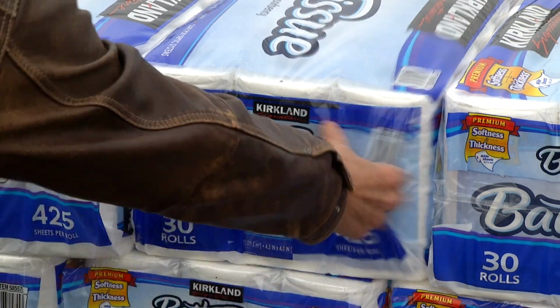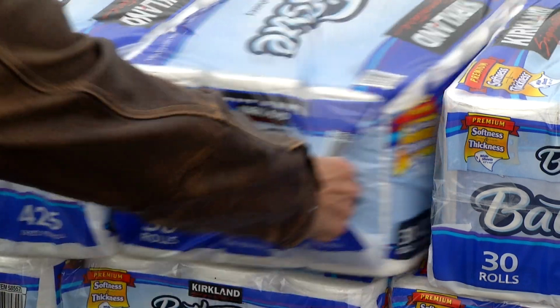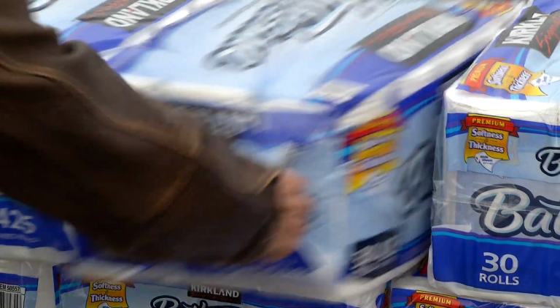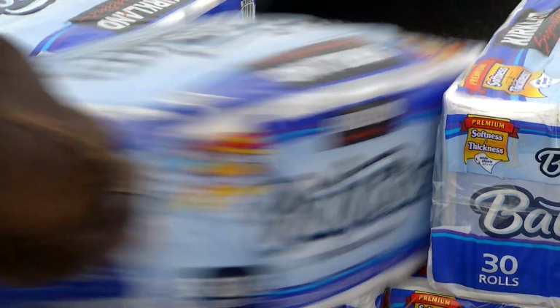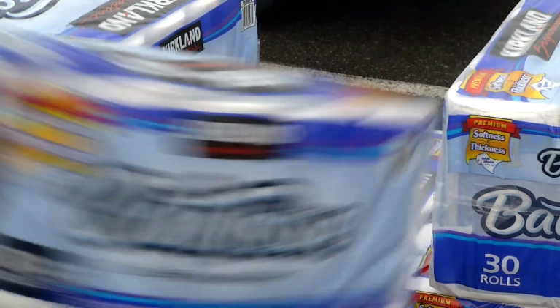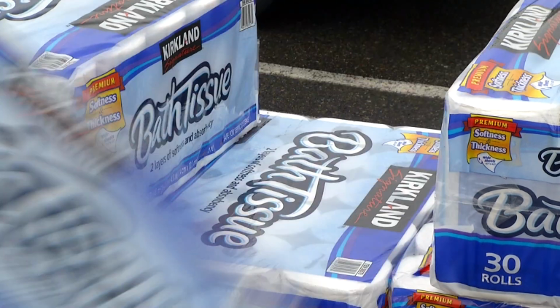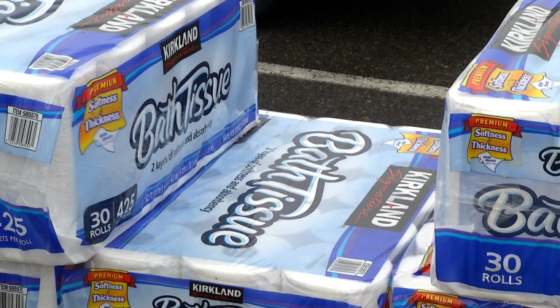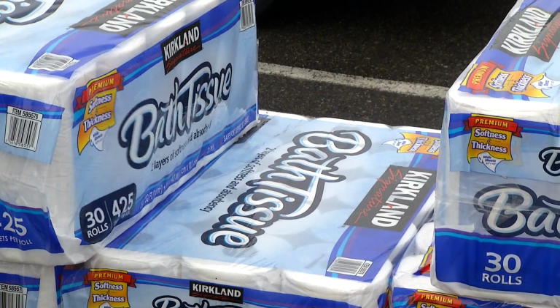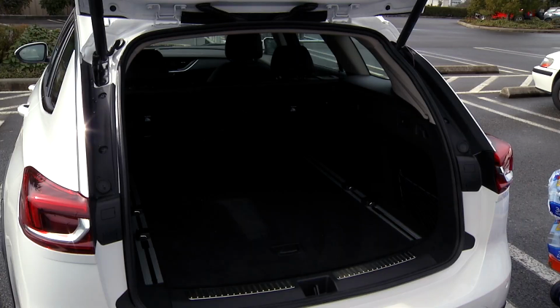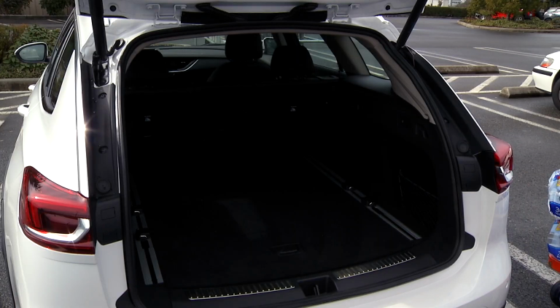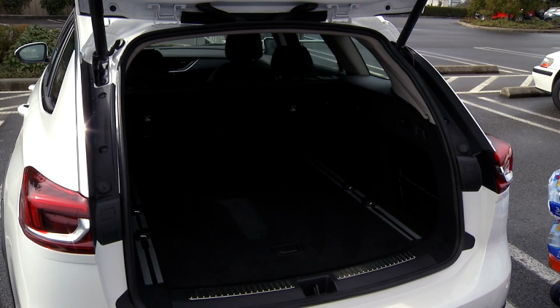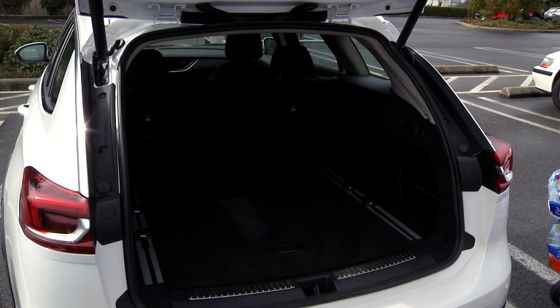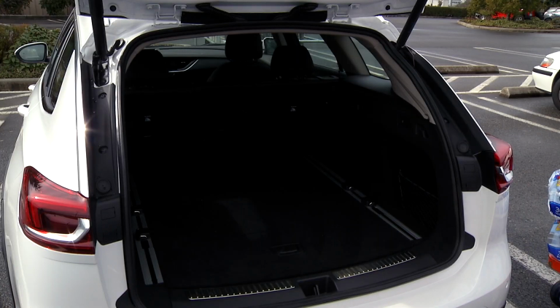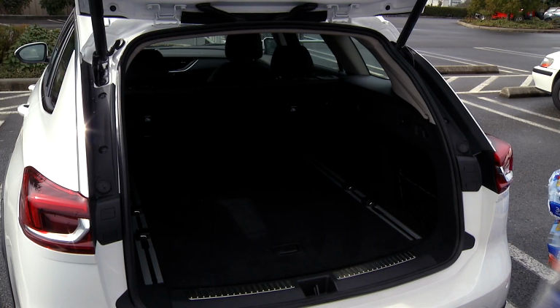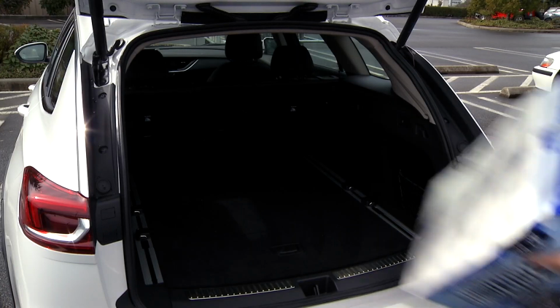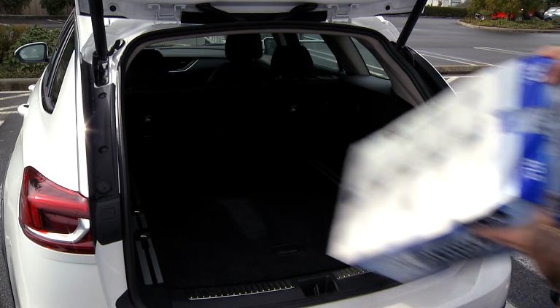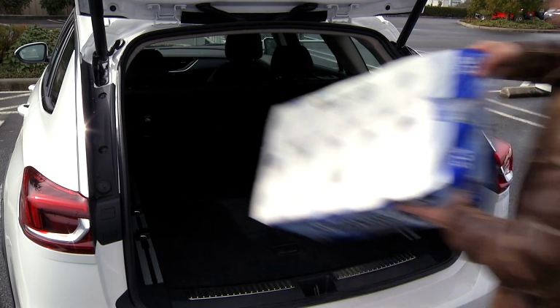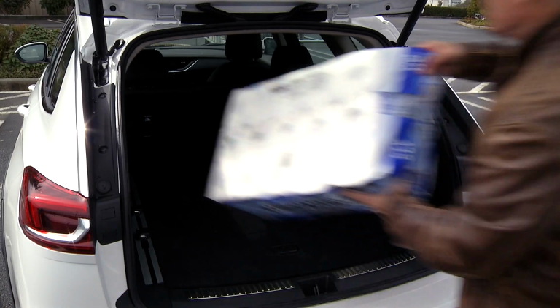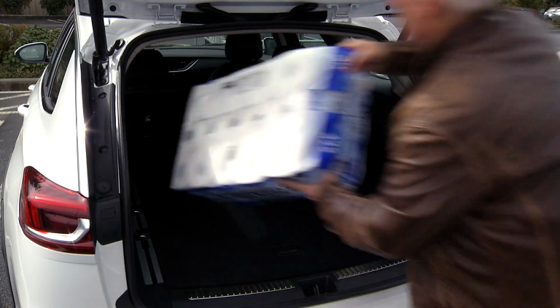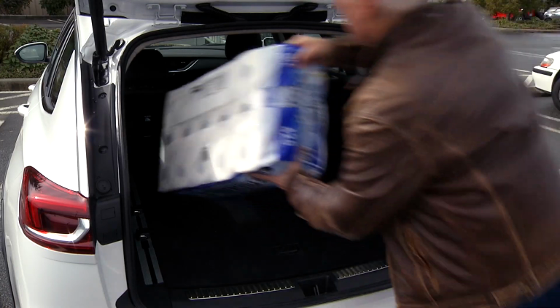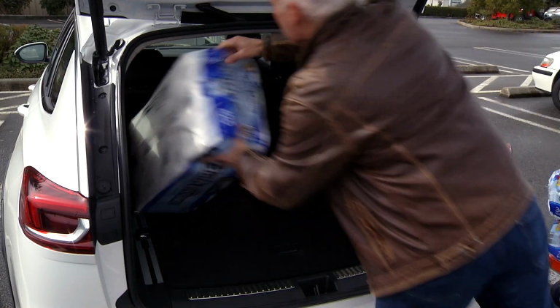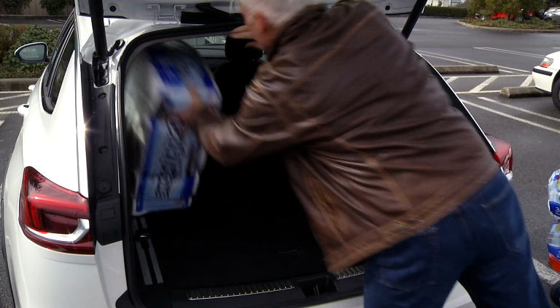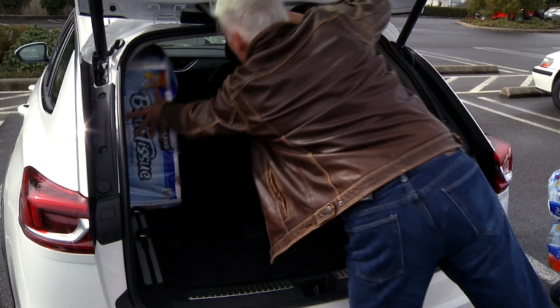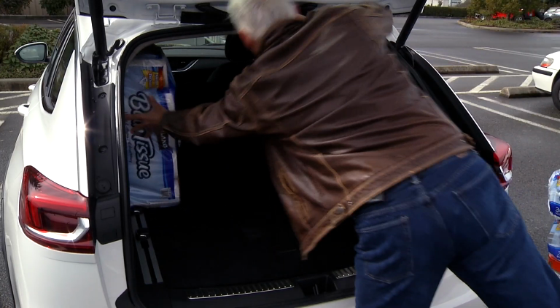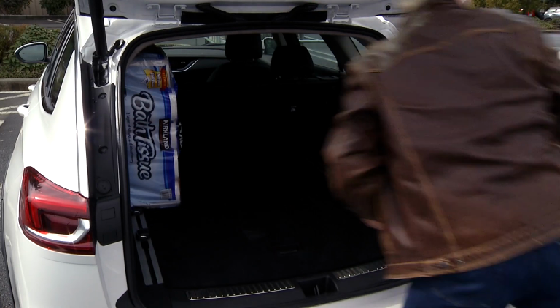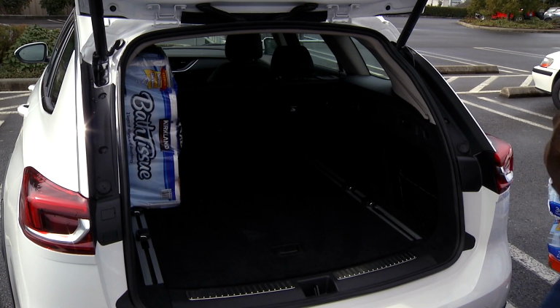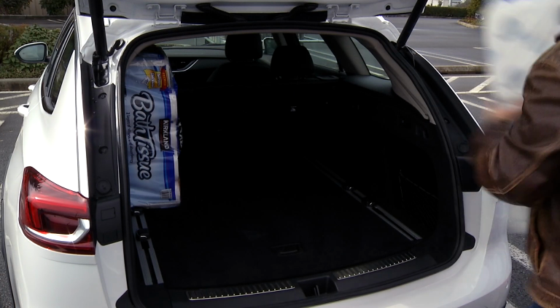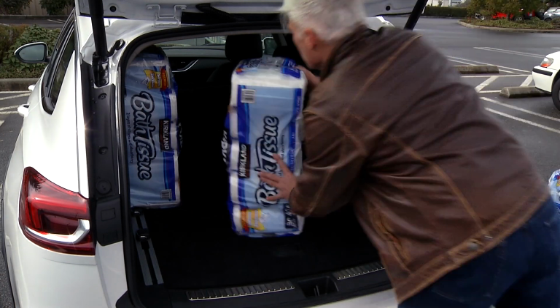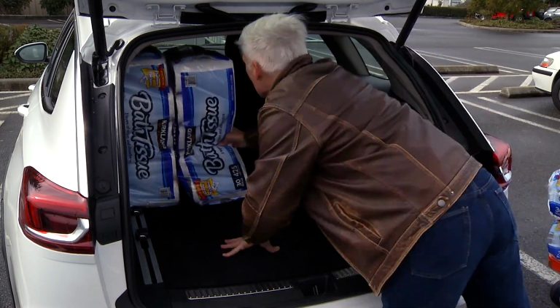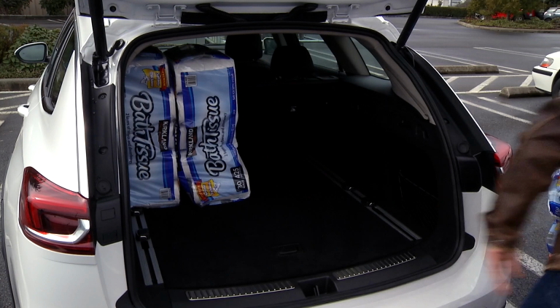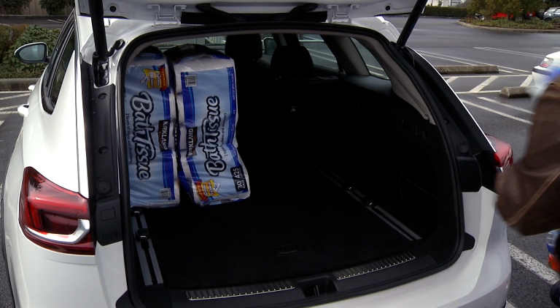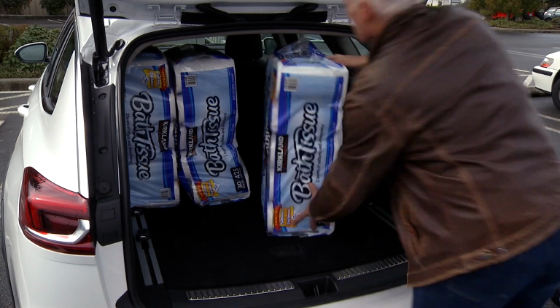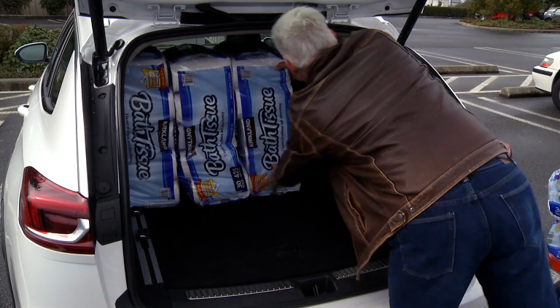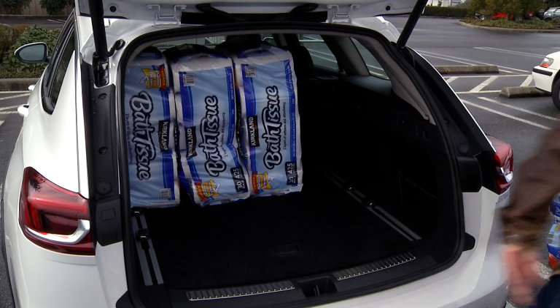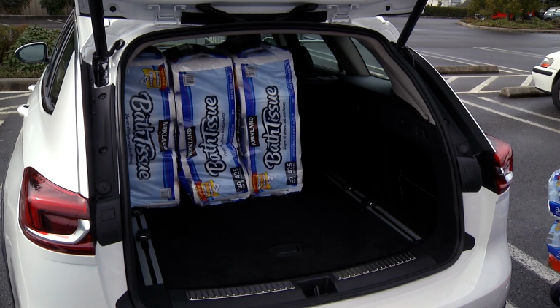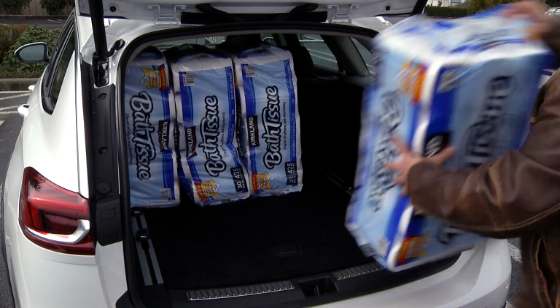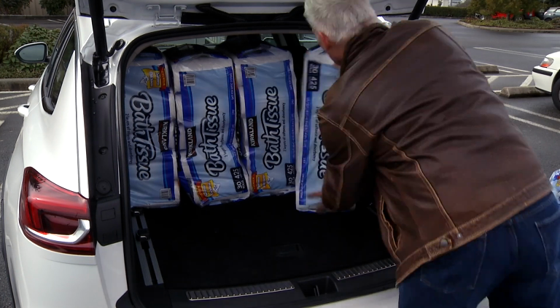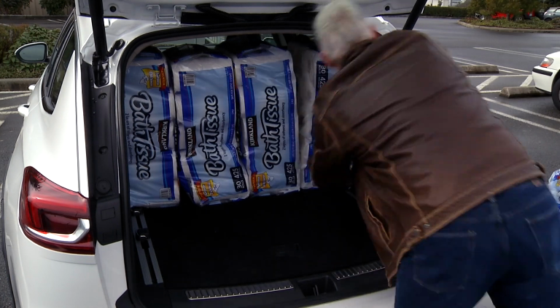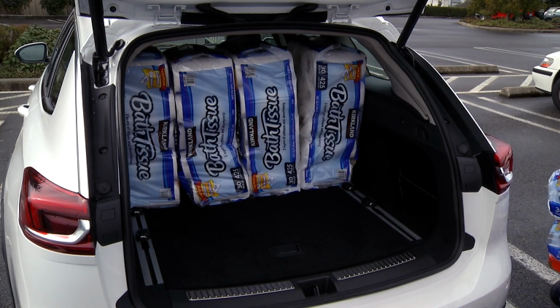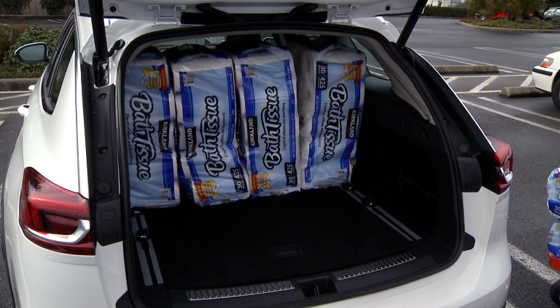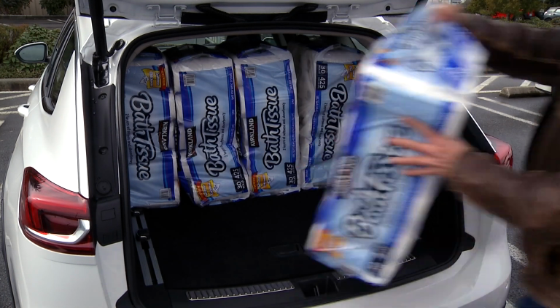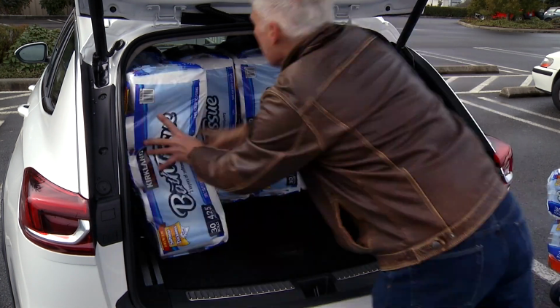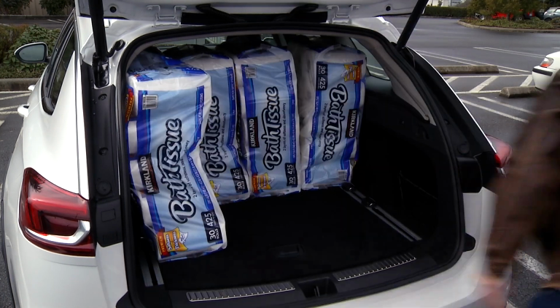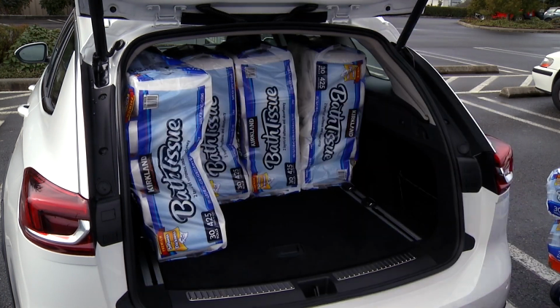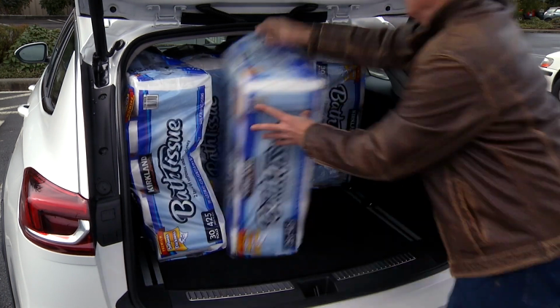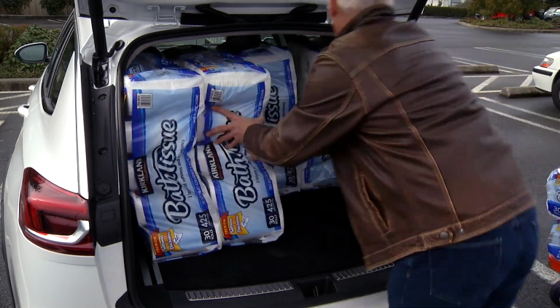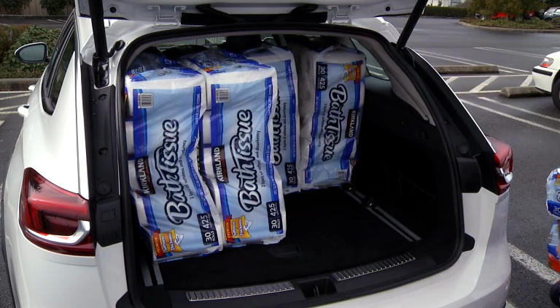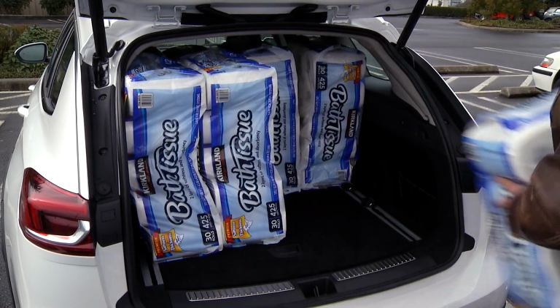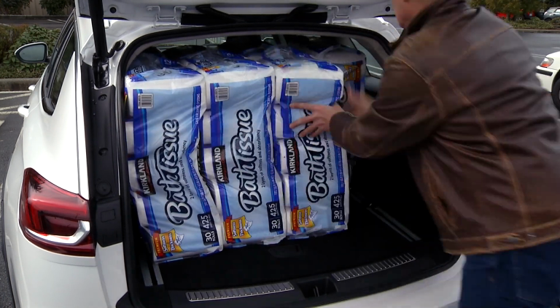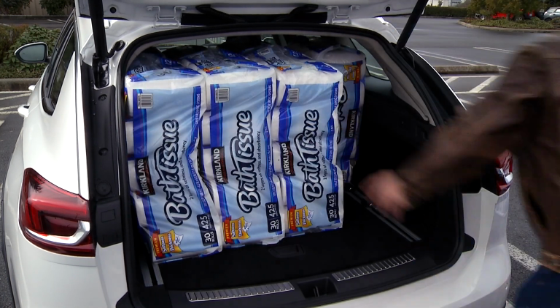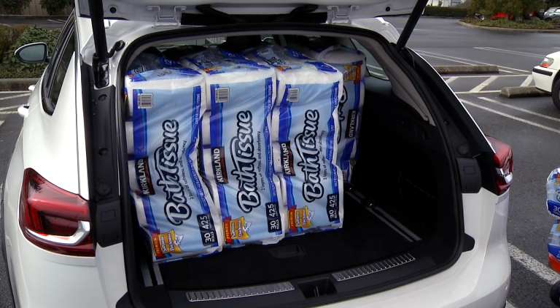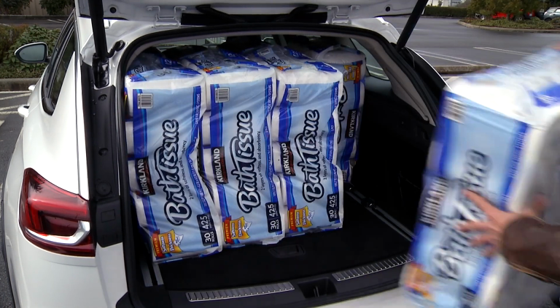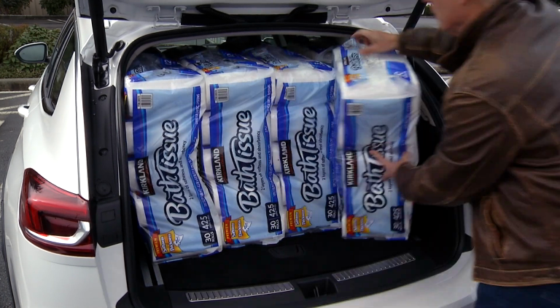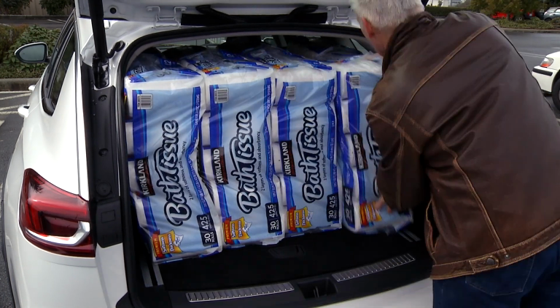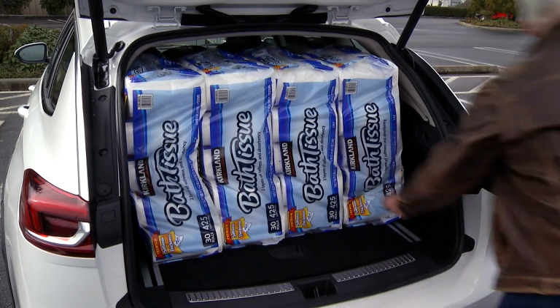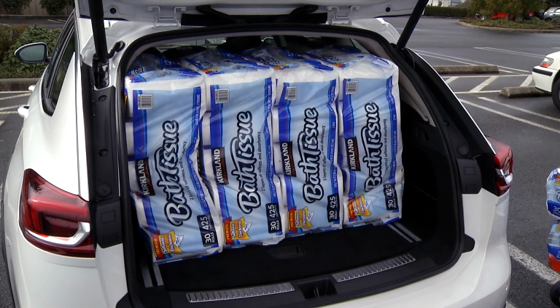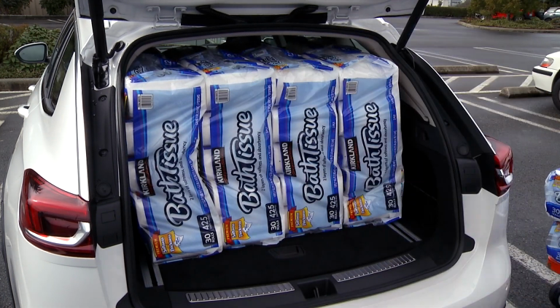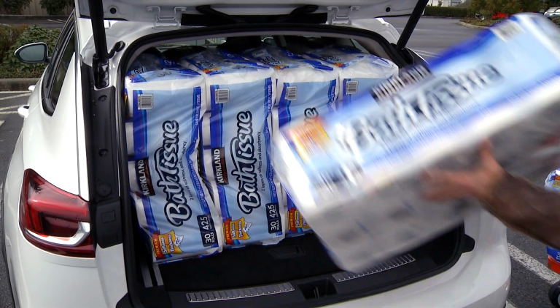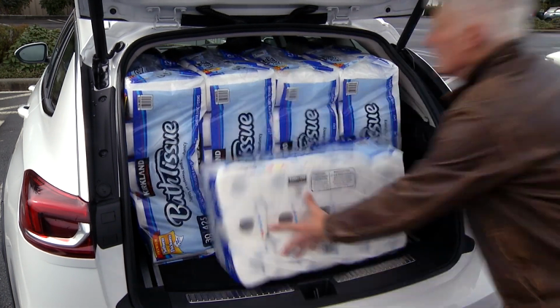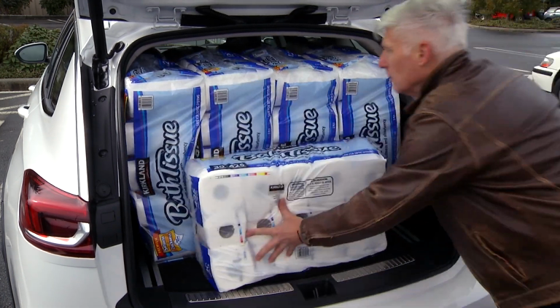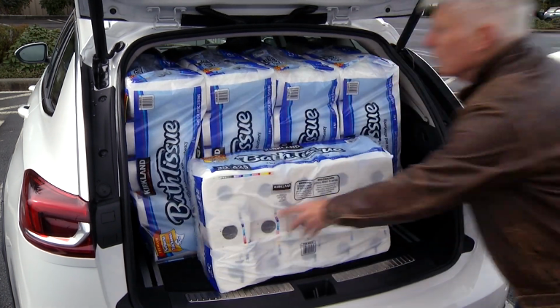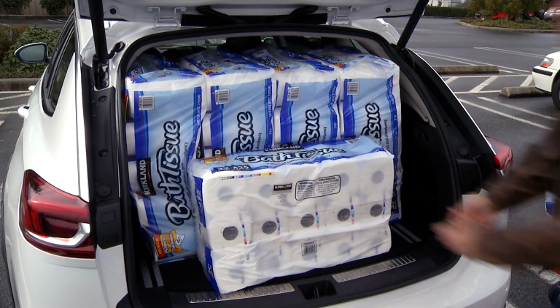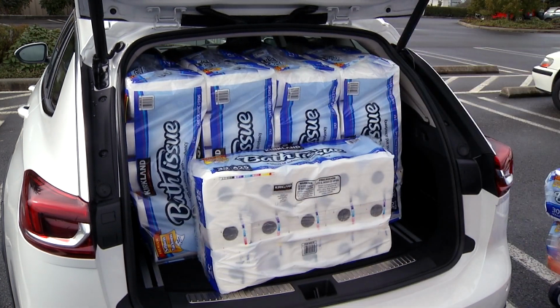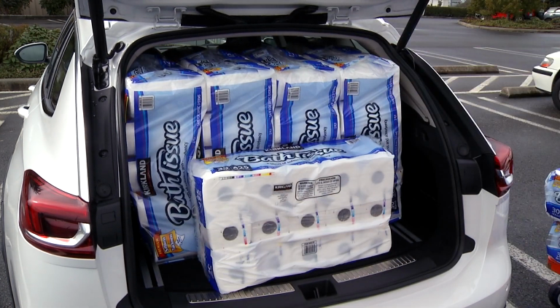Like way too much TP. In this case, it matches the Lexus RX 350 crossover at 9 packs of the 2-ply.